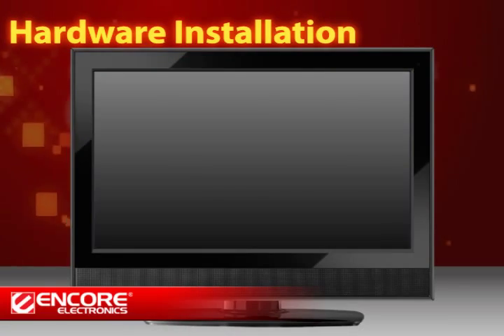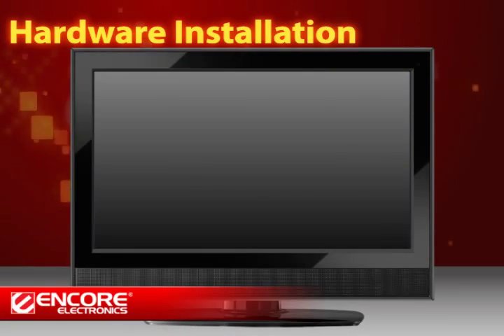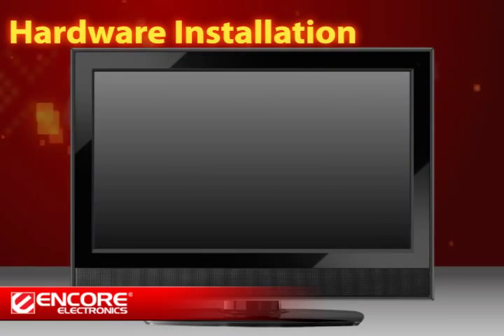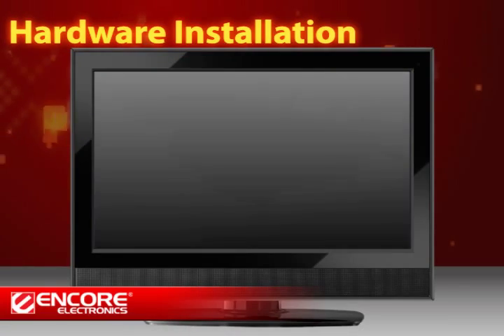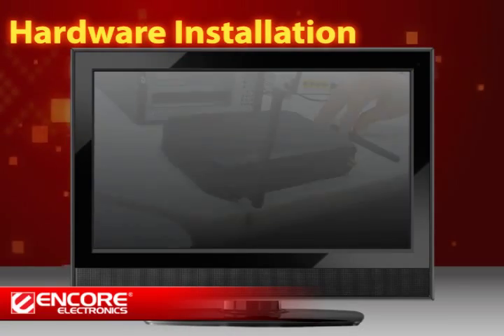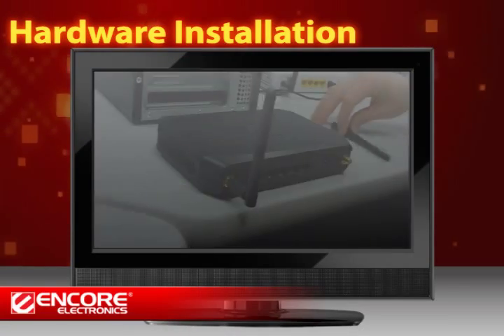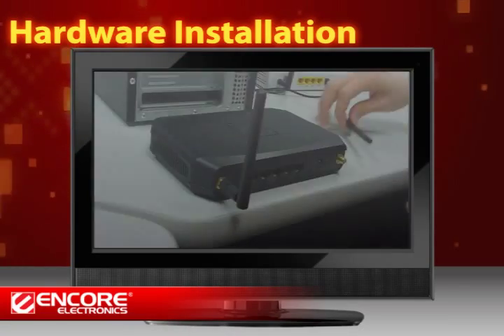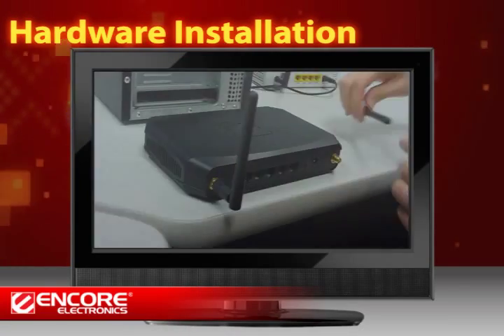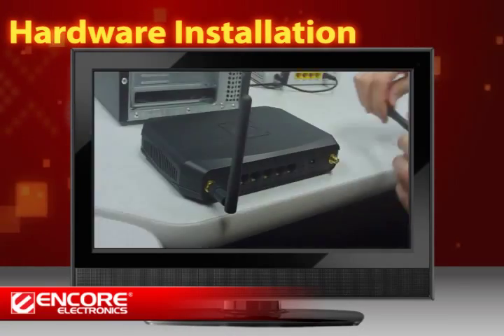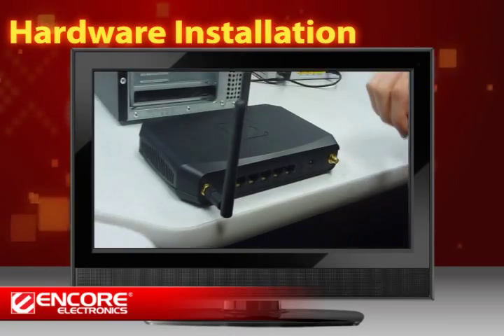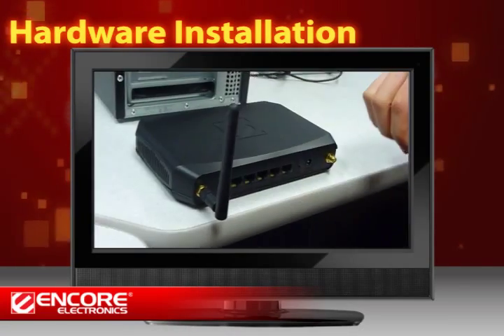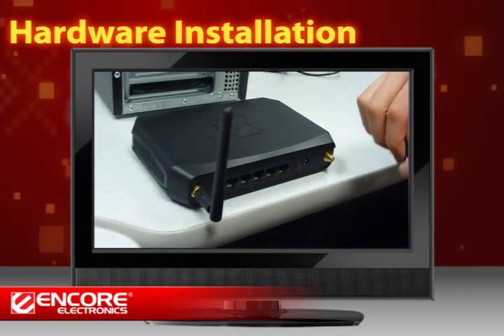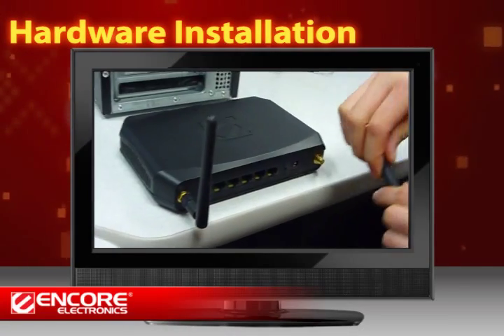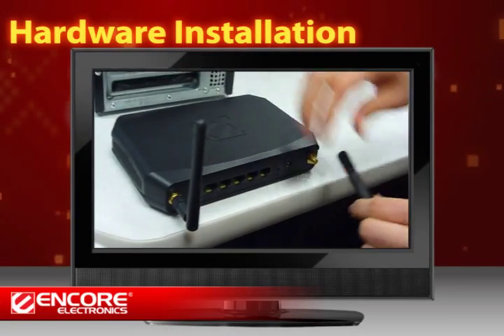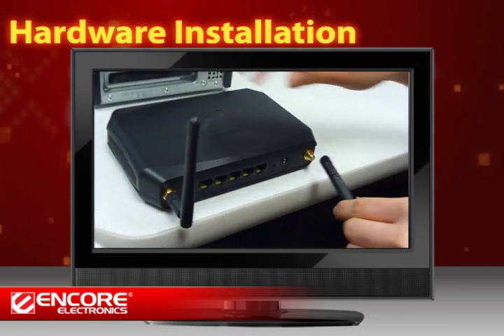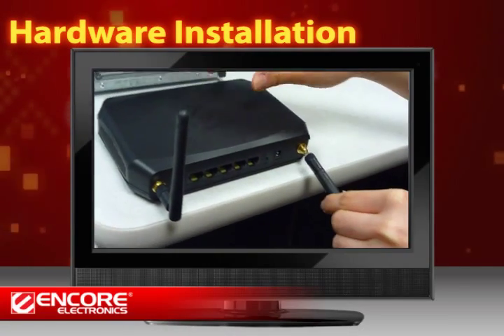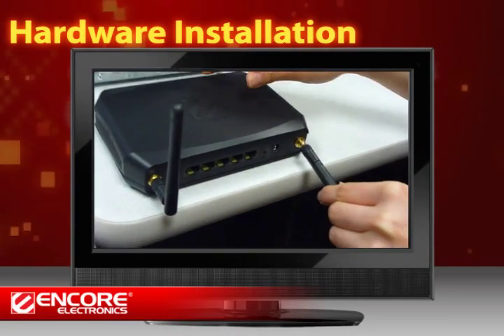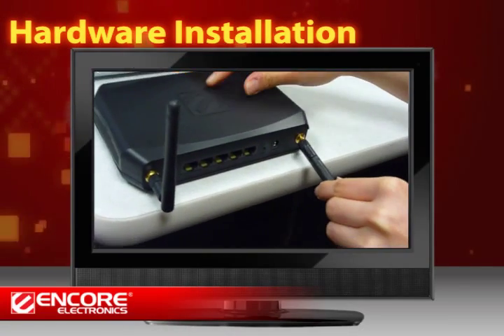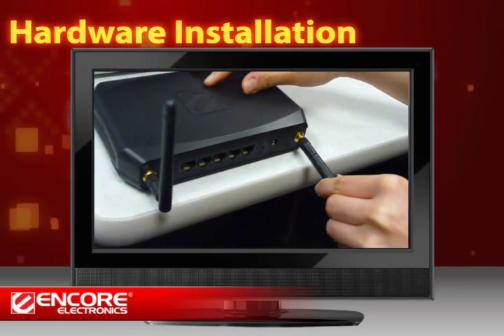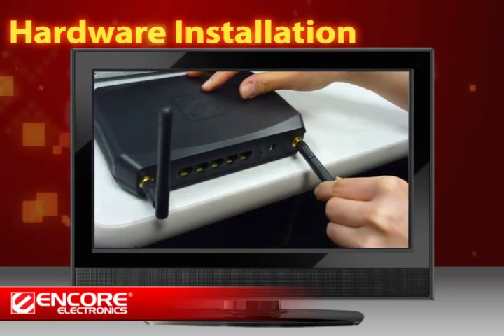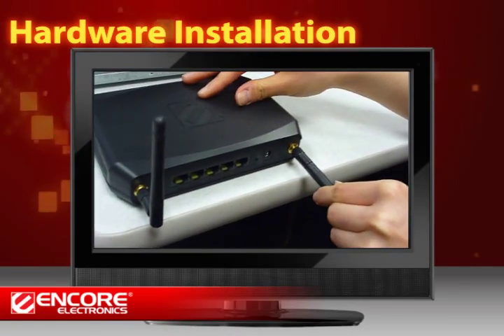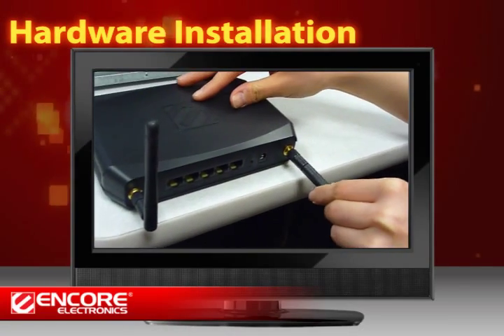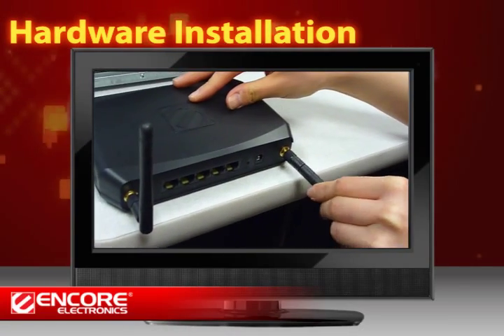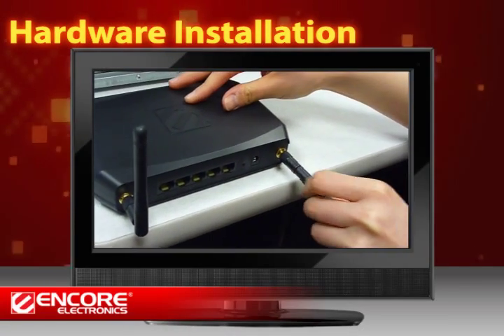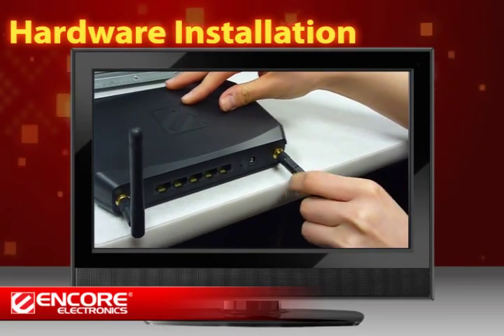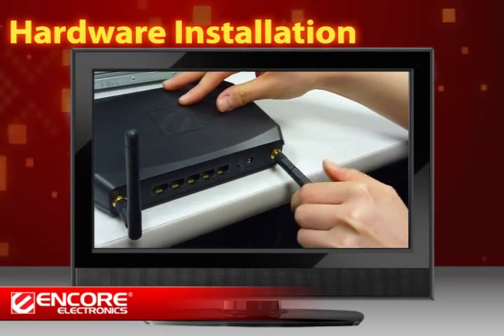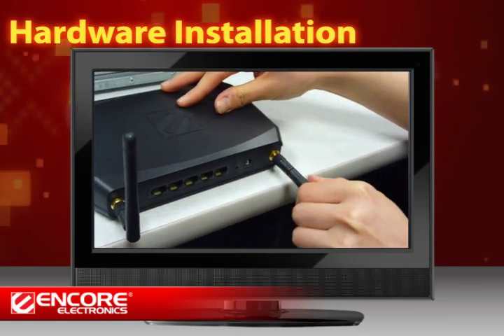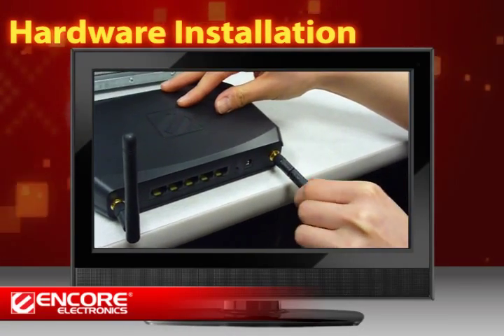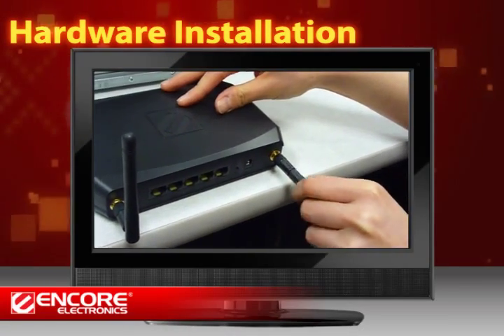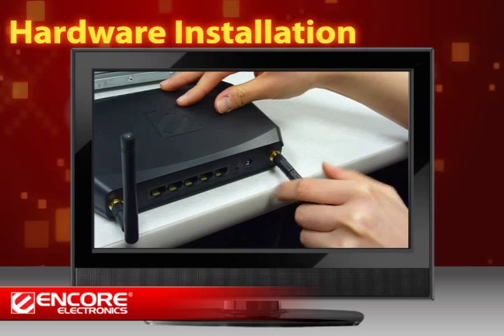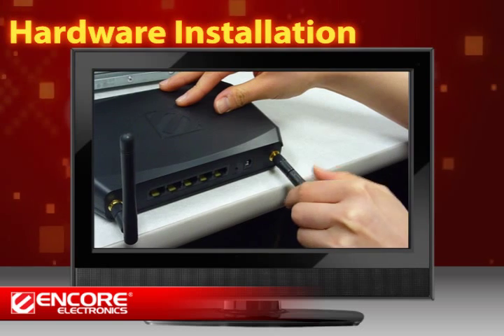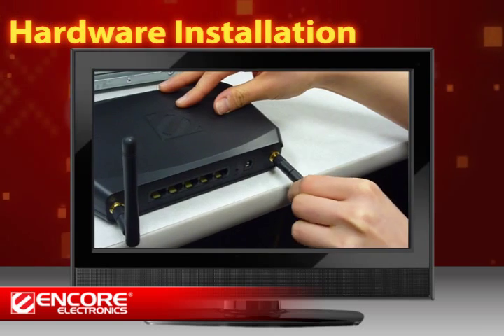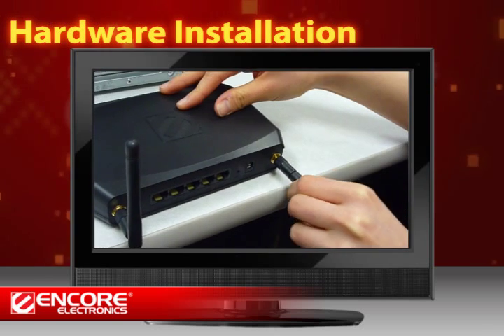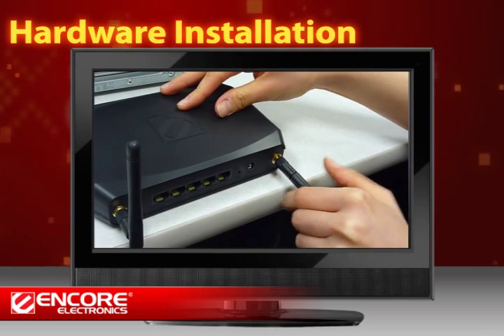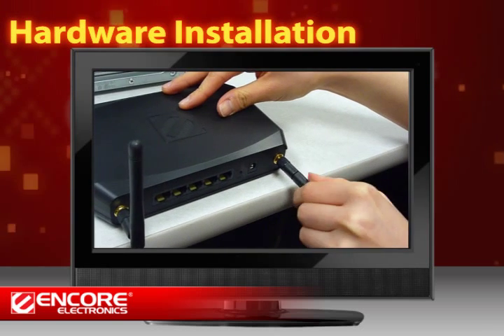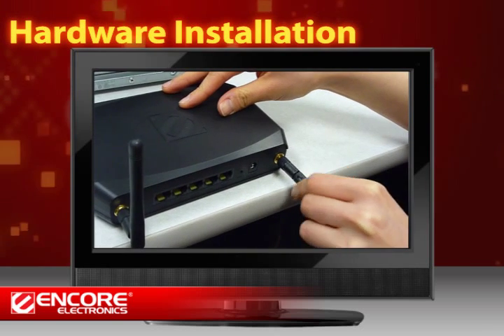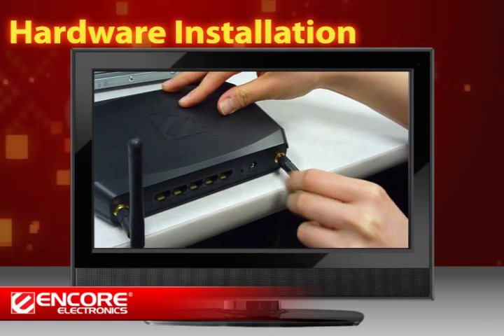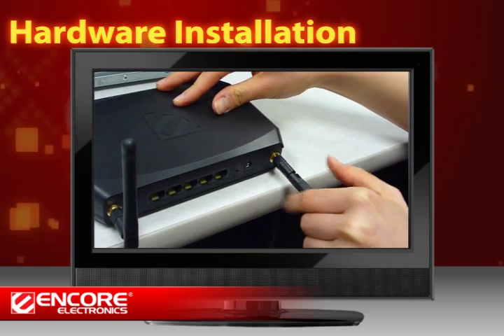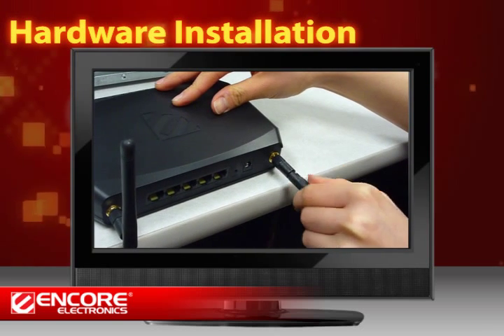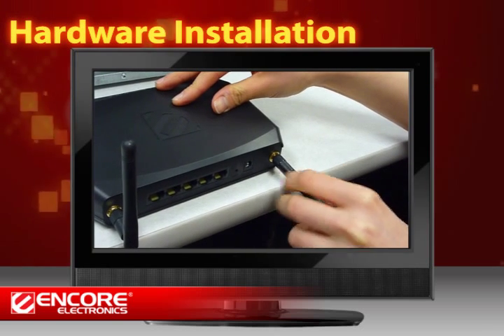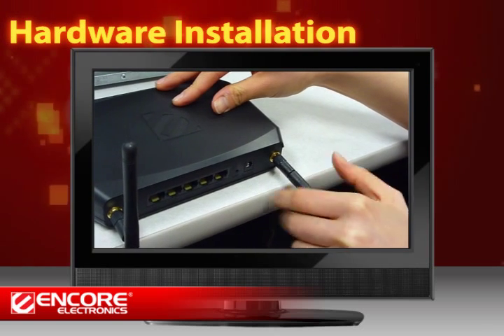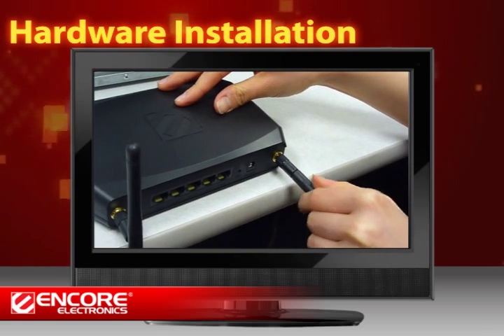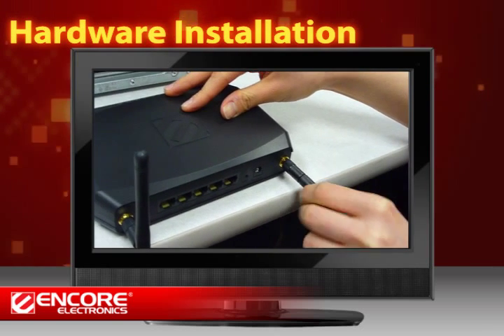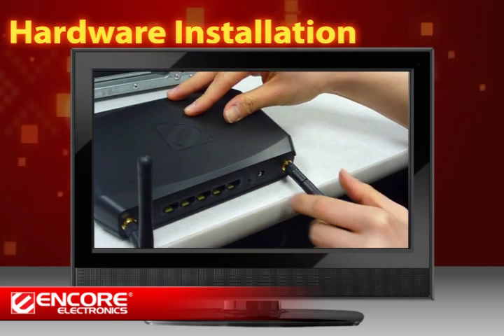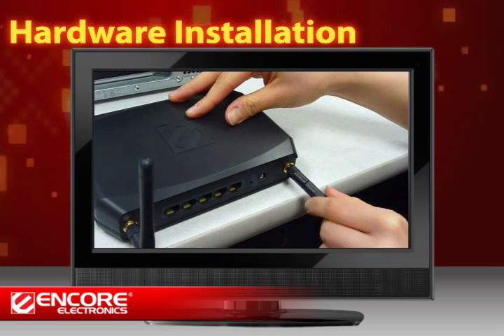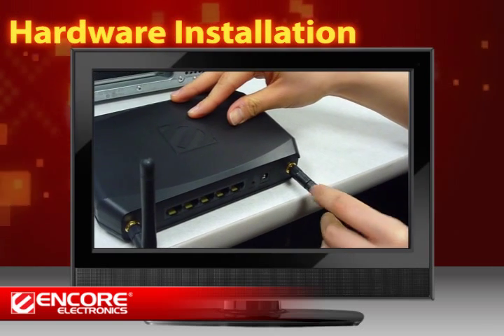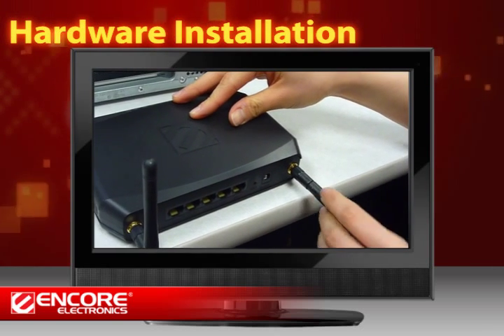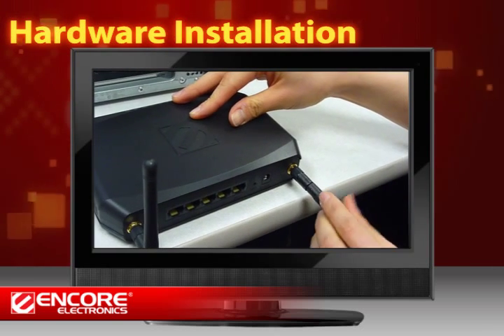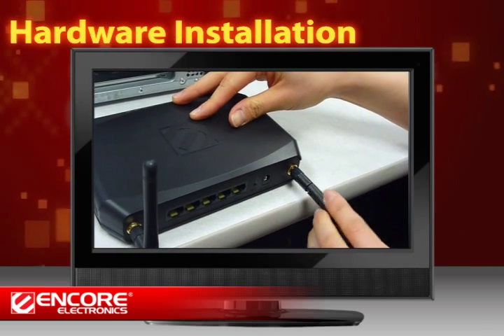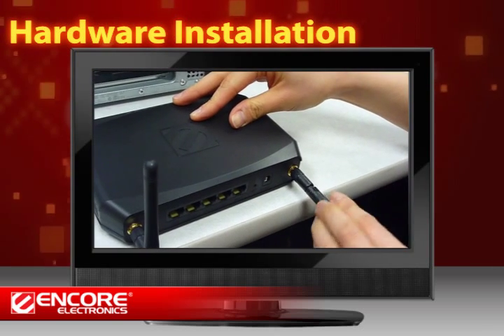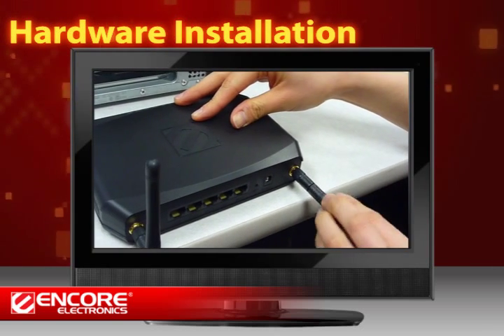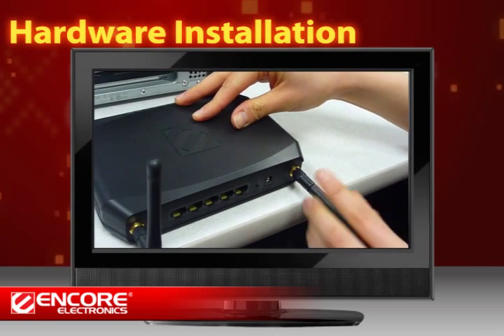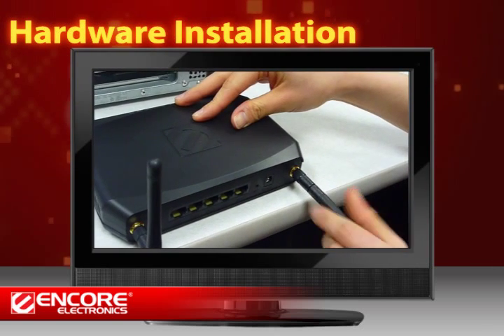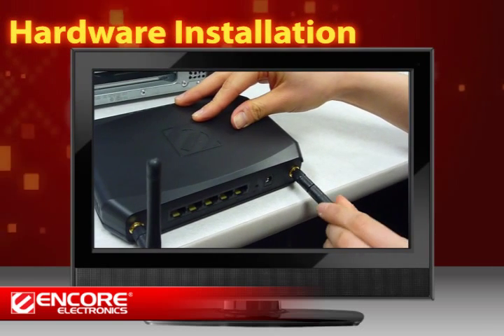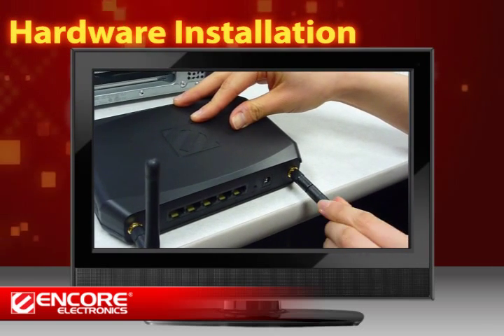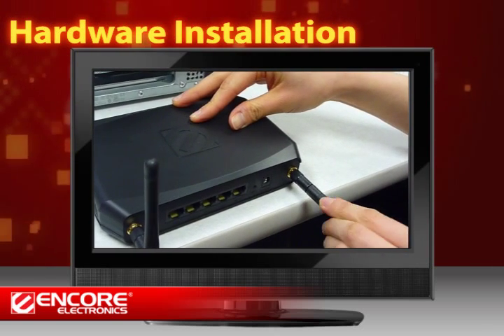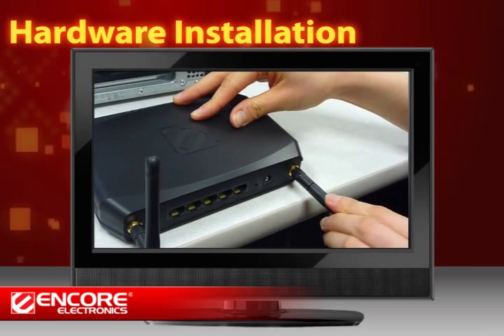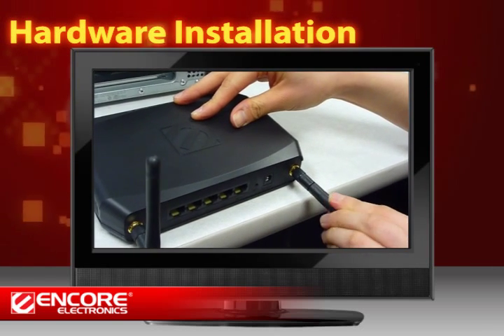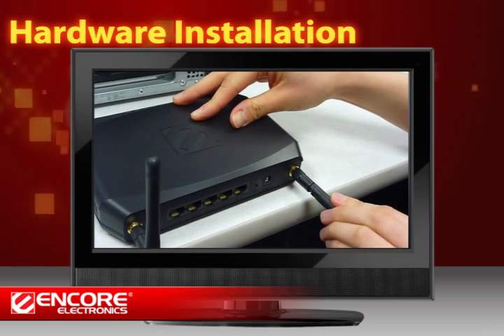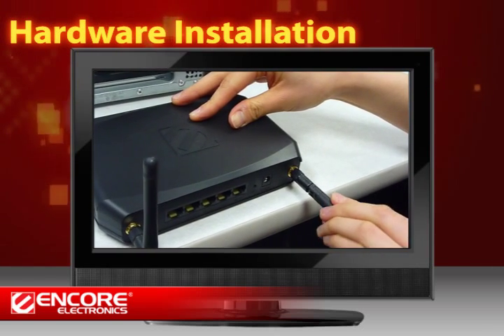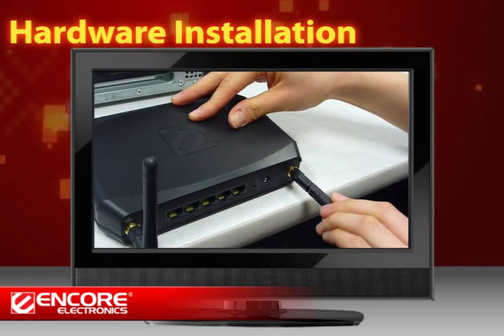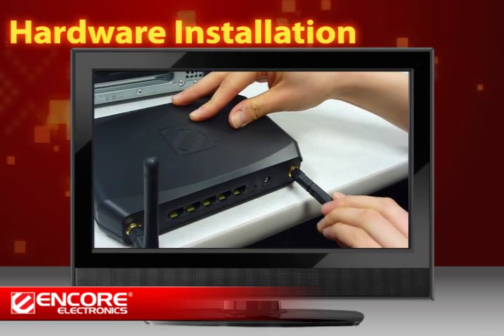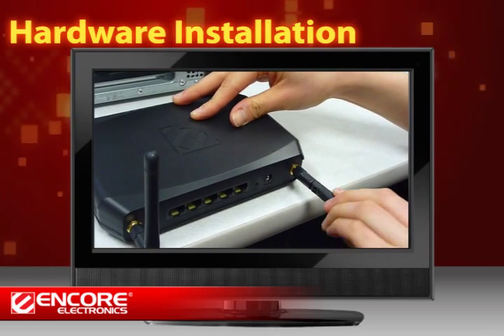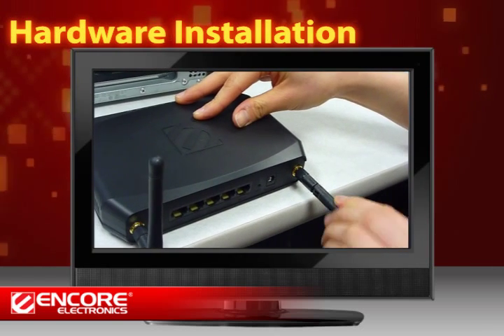Make sure you have all the package contents with you. First, screw the antennas to the back of the router.